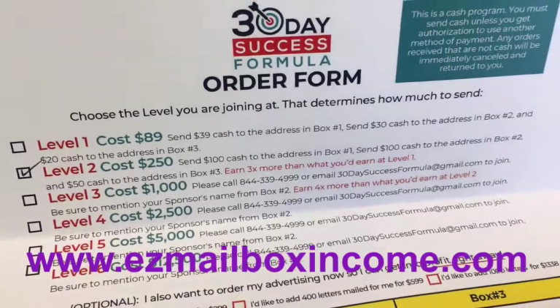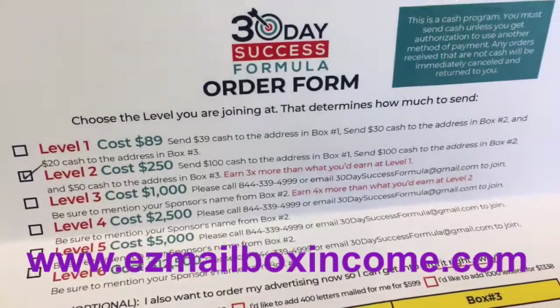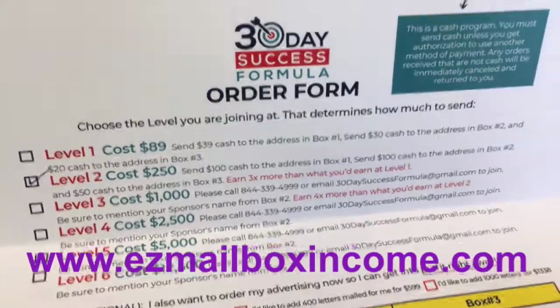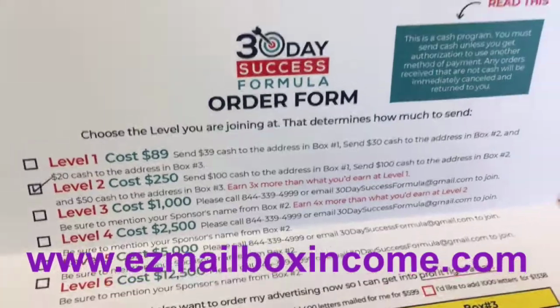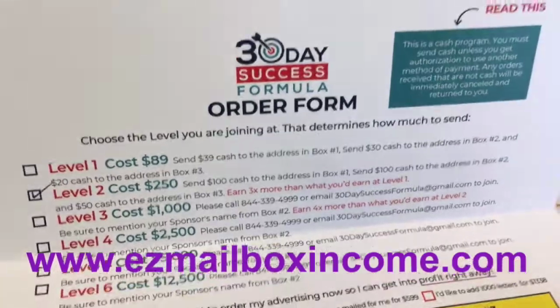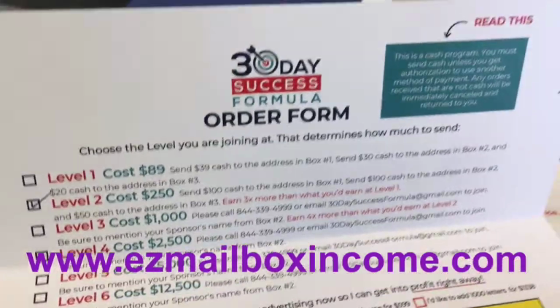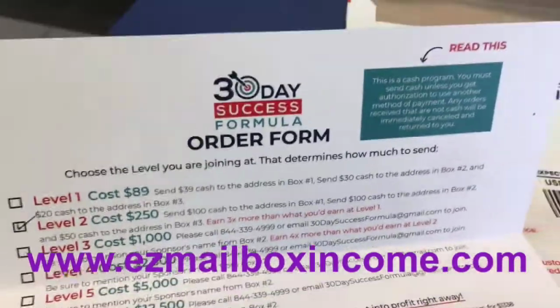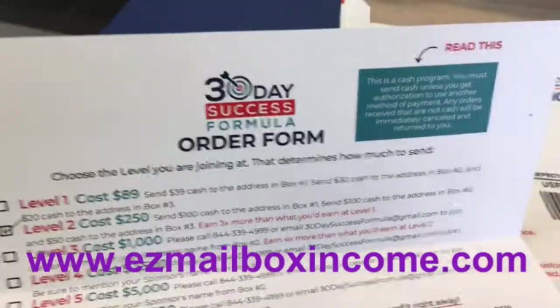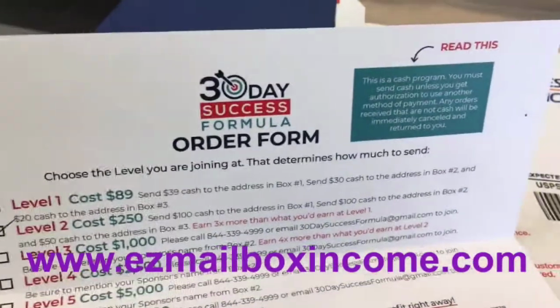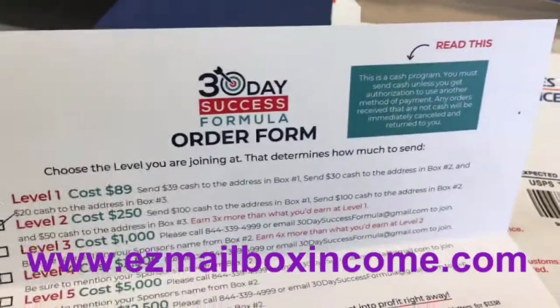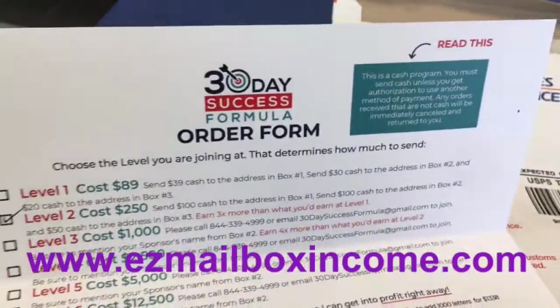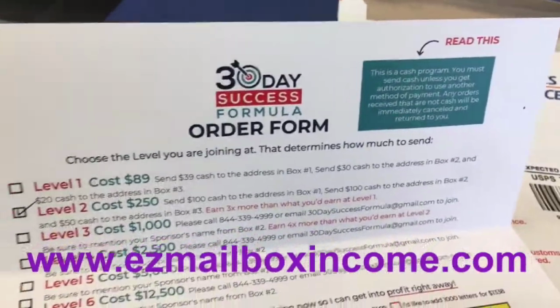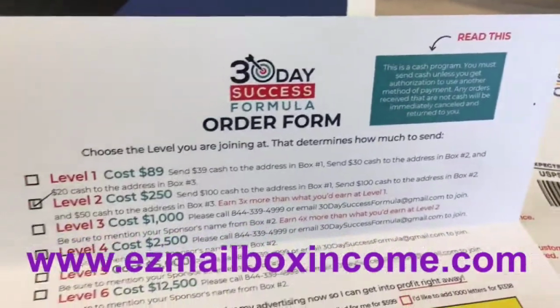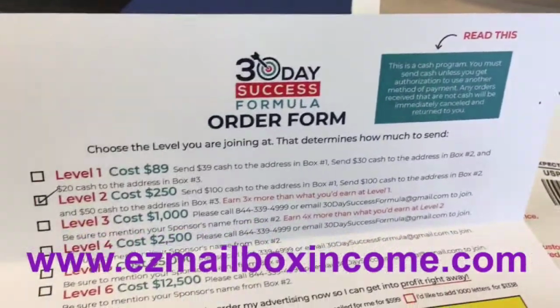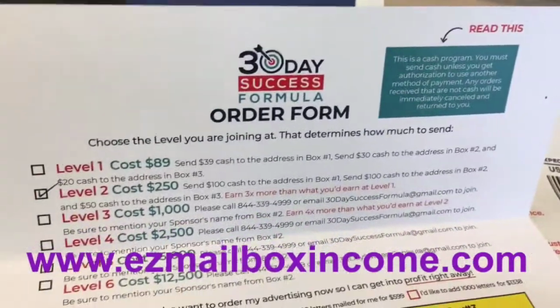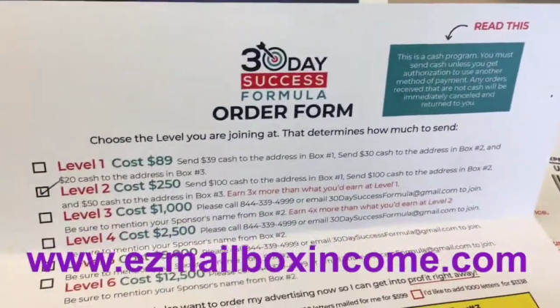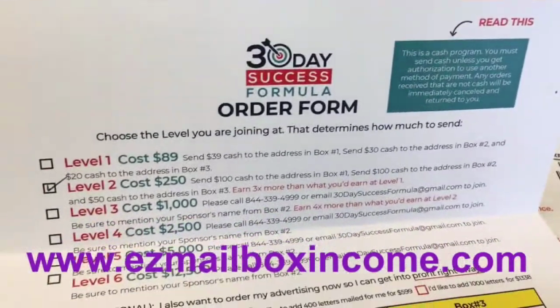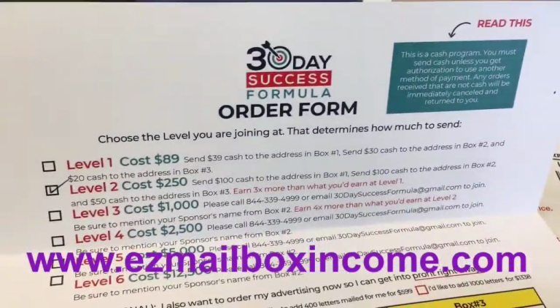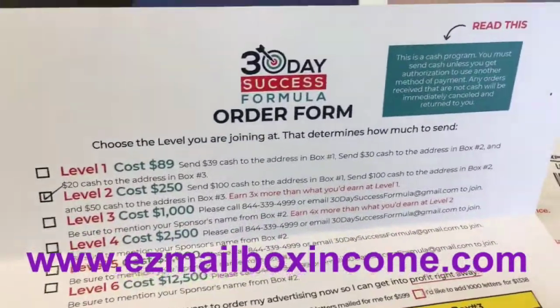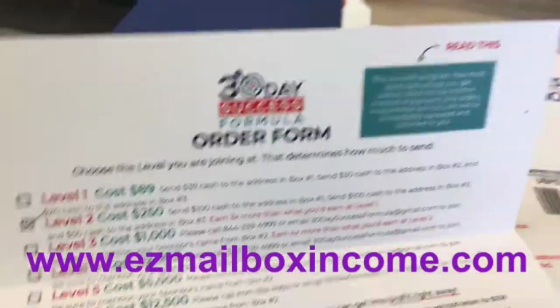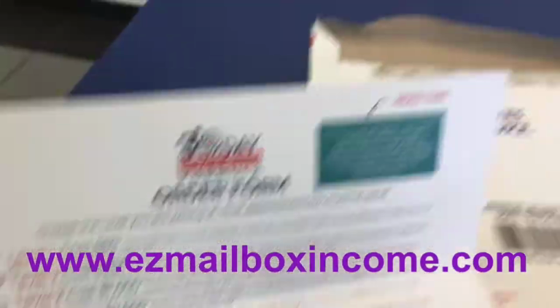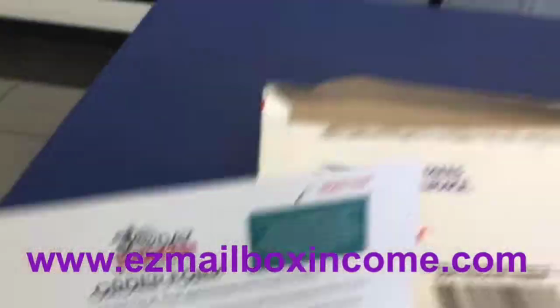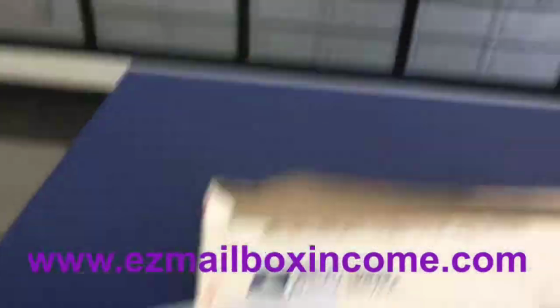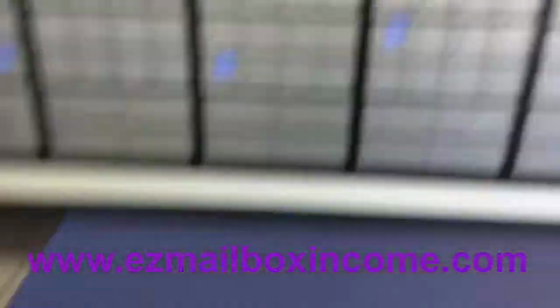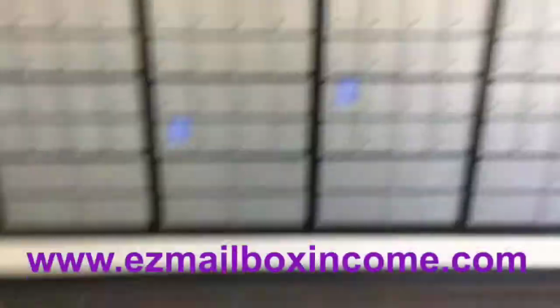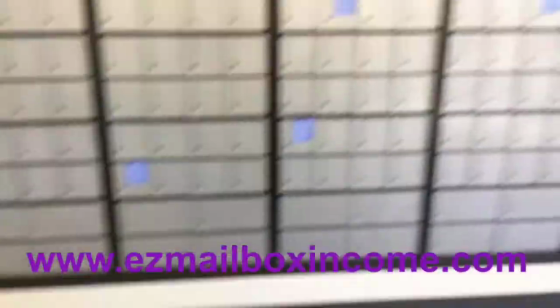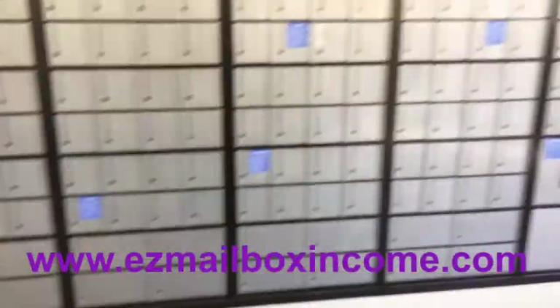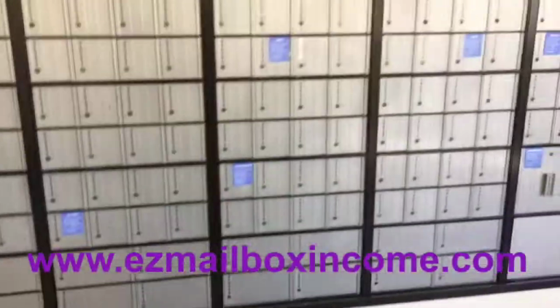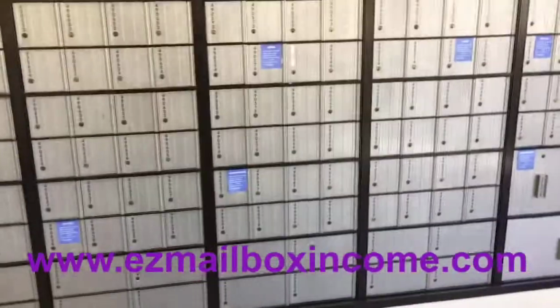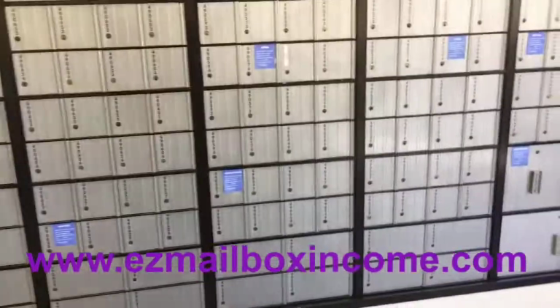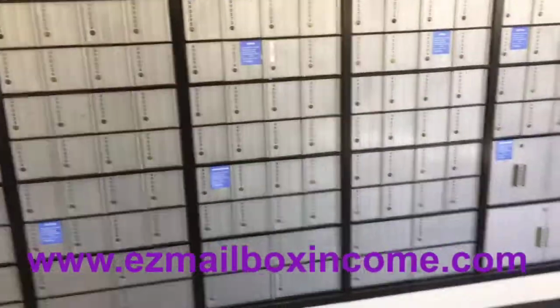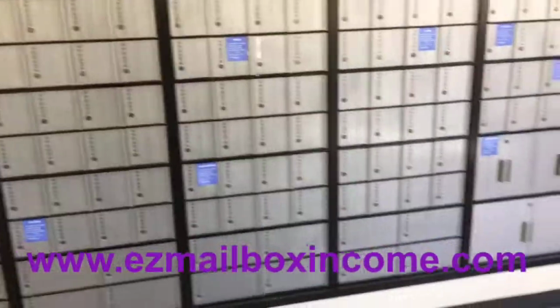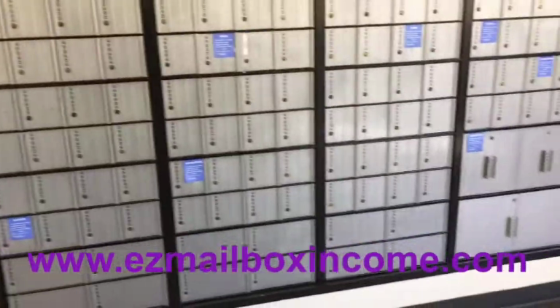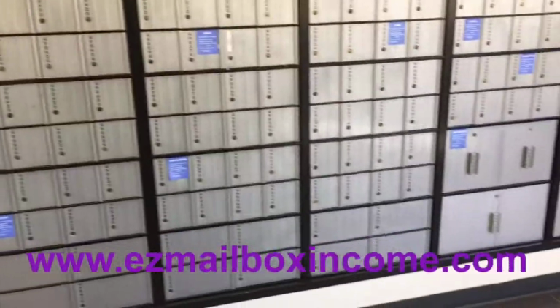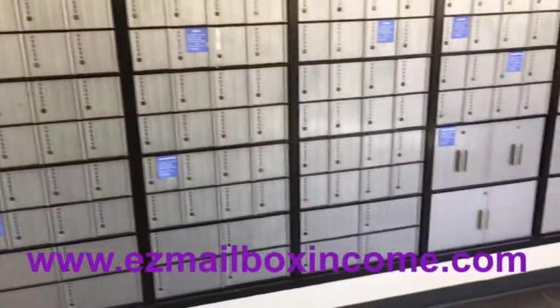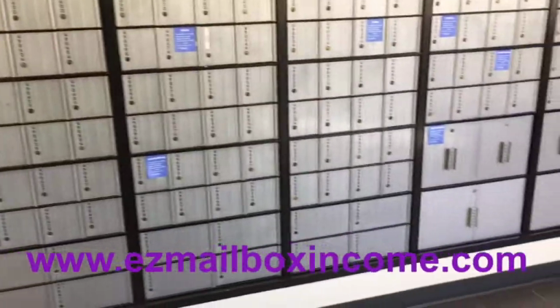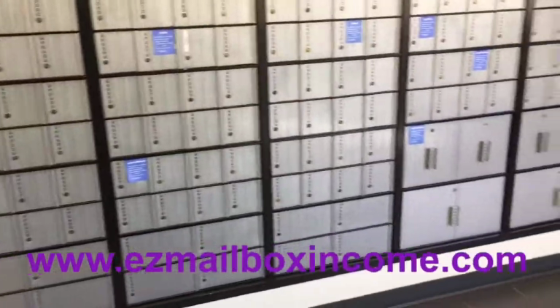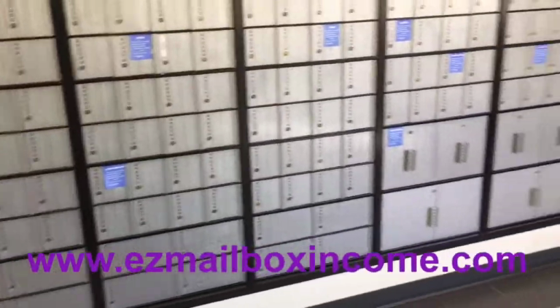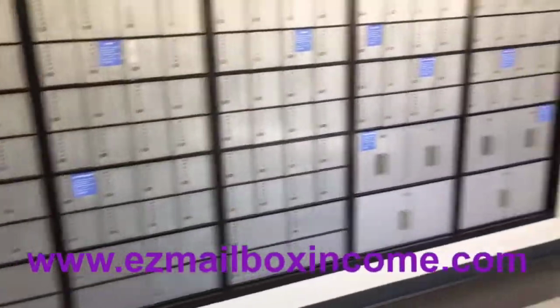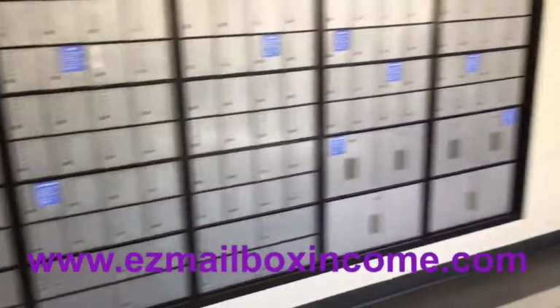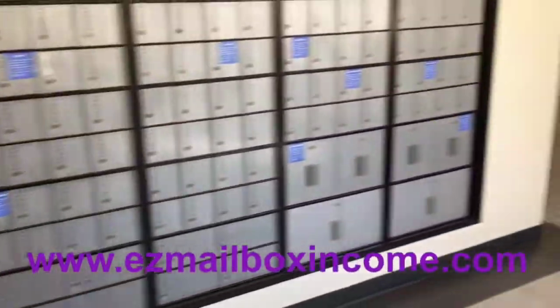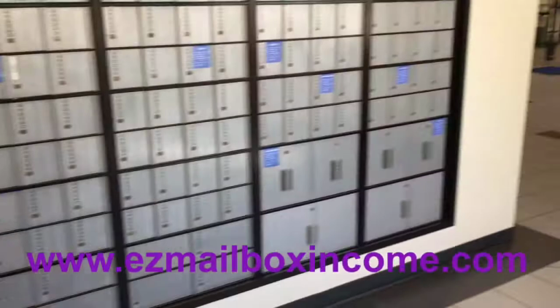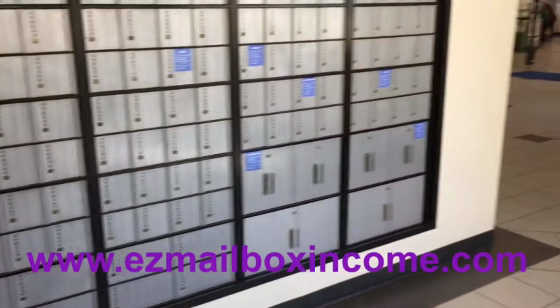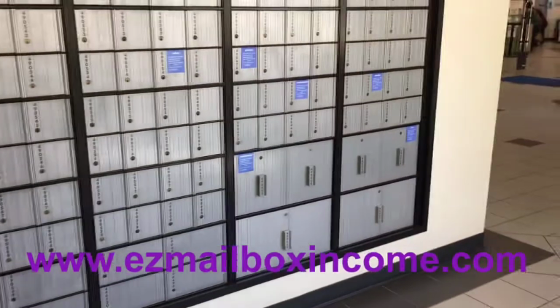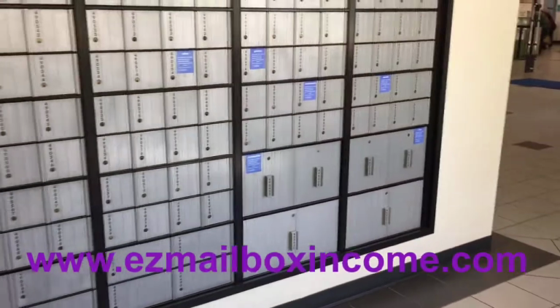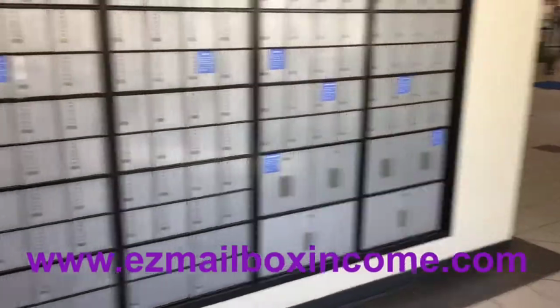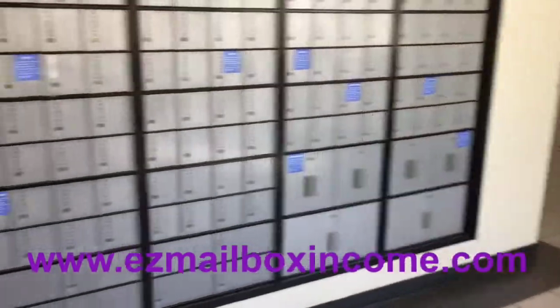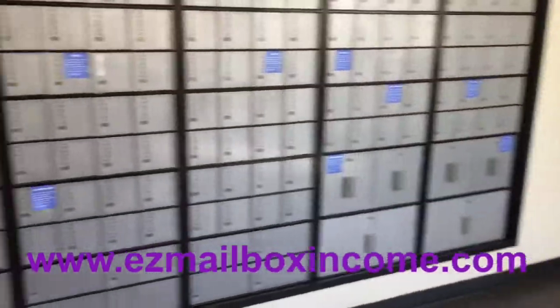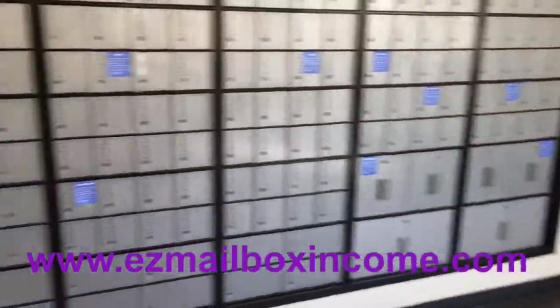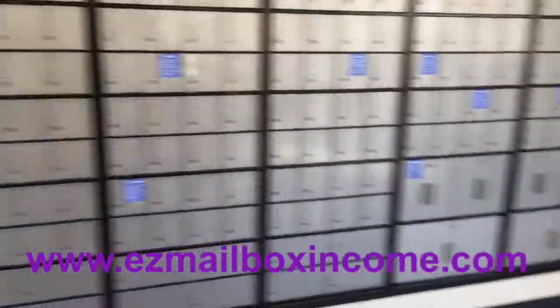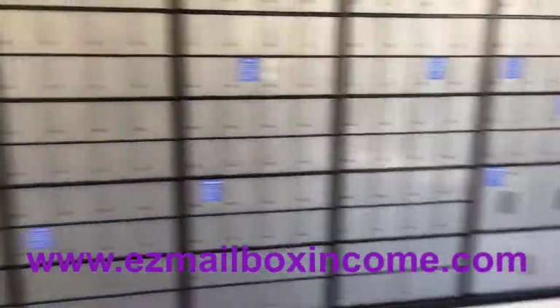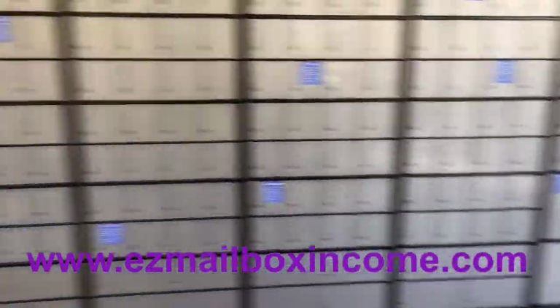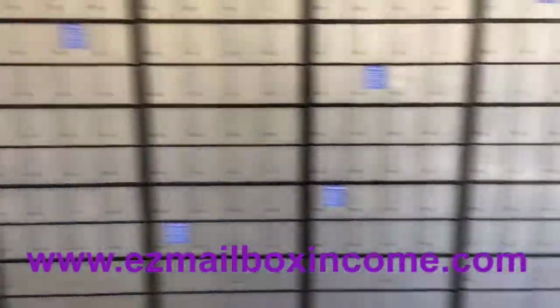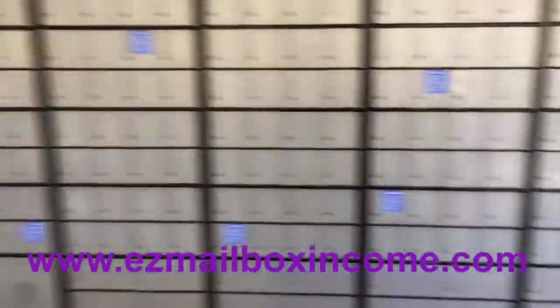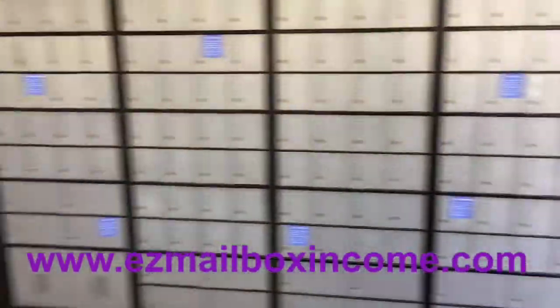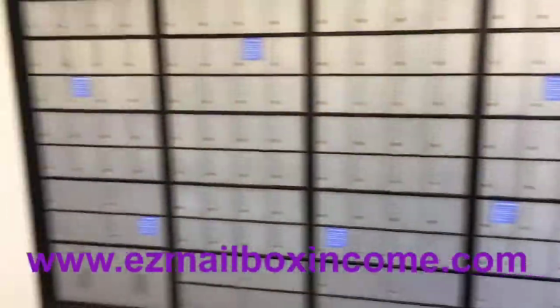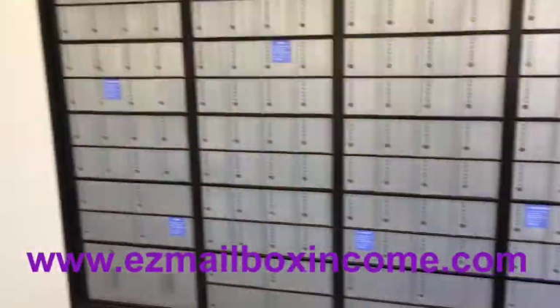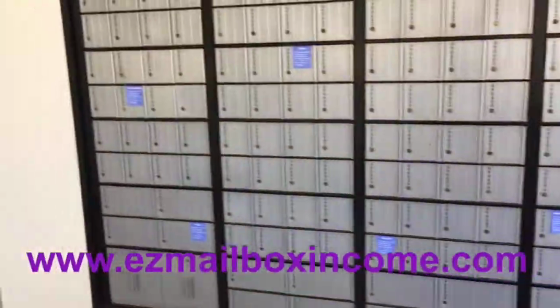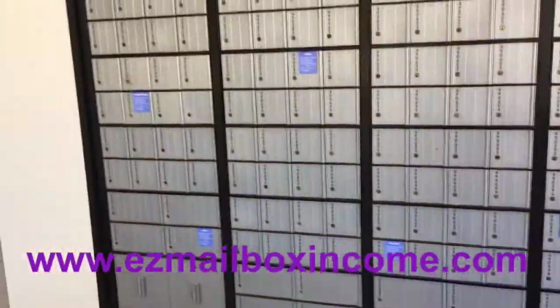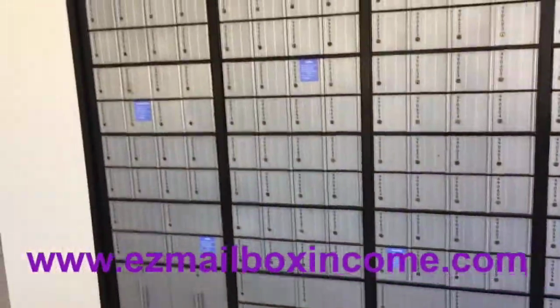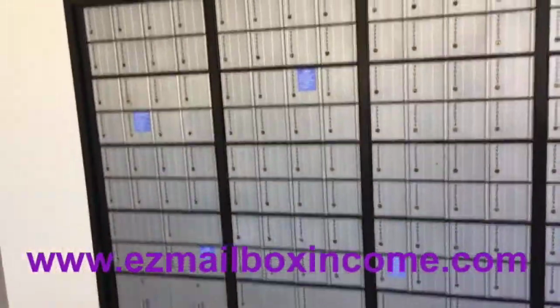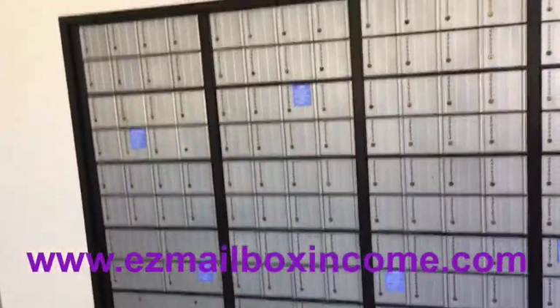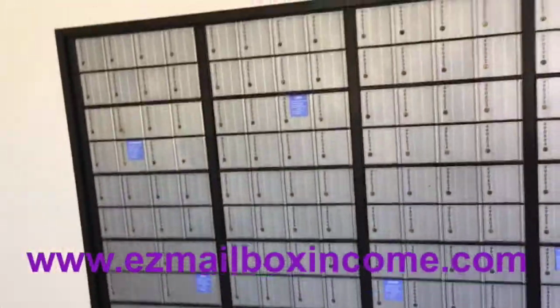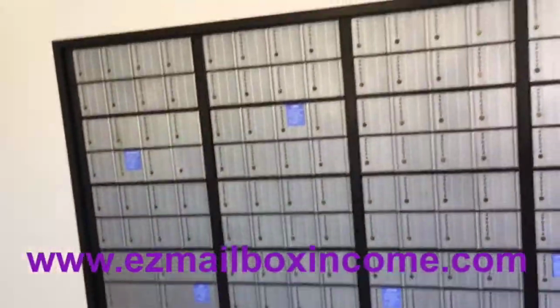Hey guys, it's Pandora the Postcard Diva. I am here at the post office, as you can see — one of my favorite places to come.